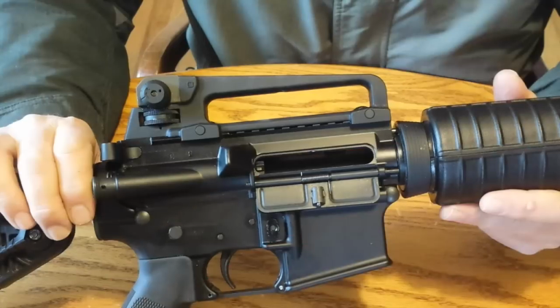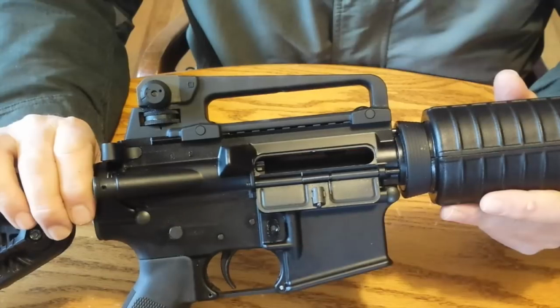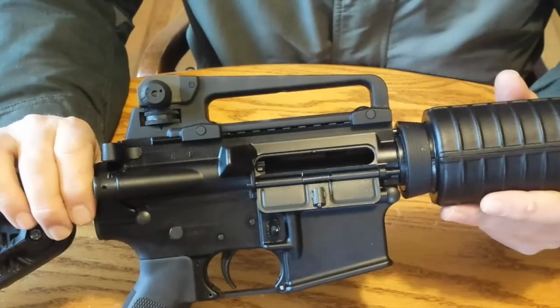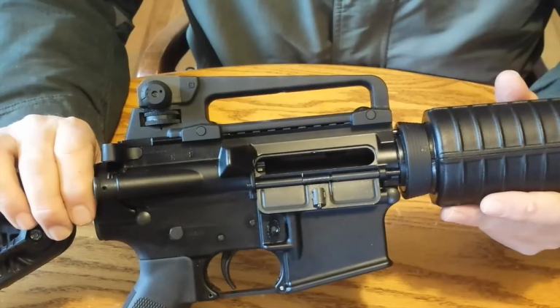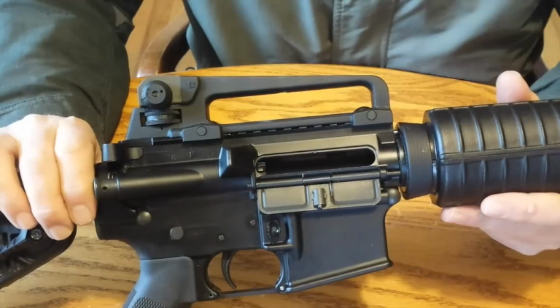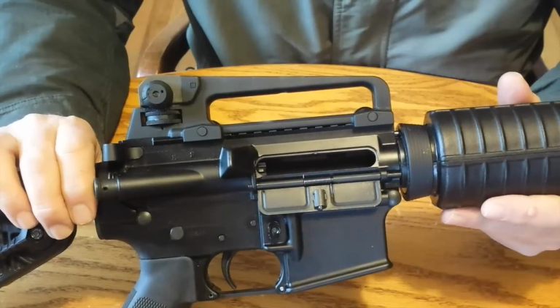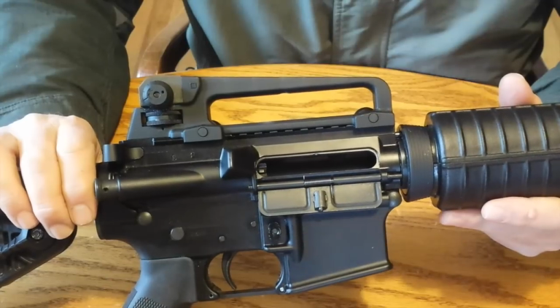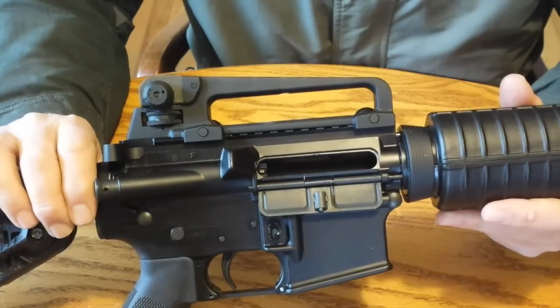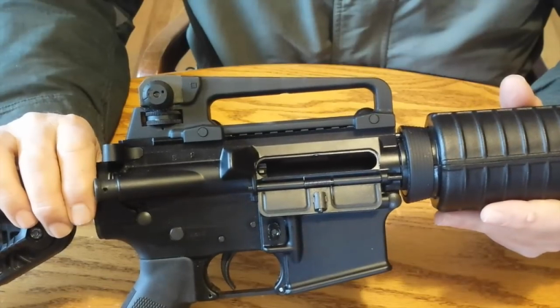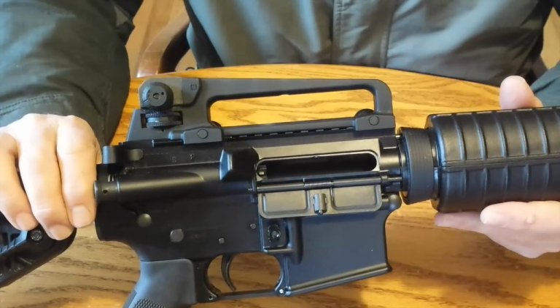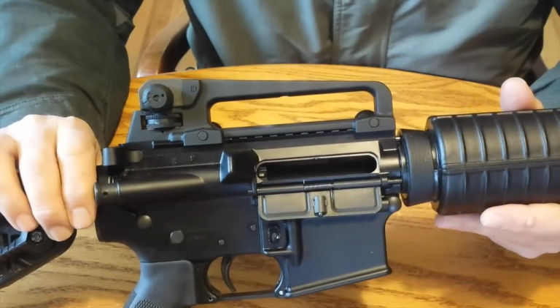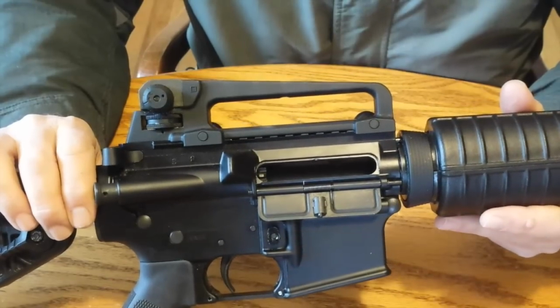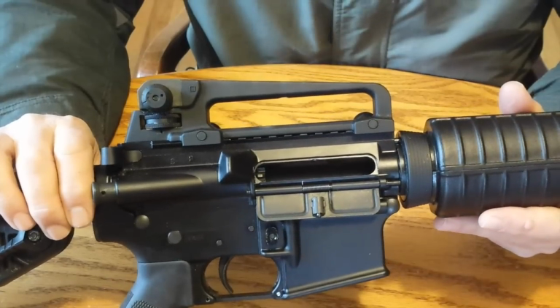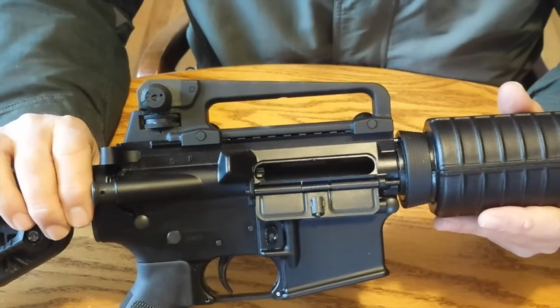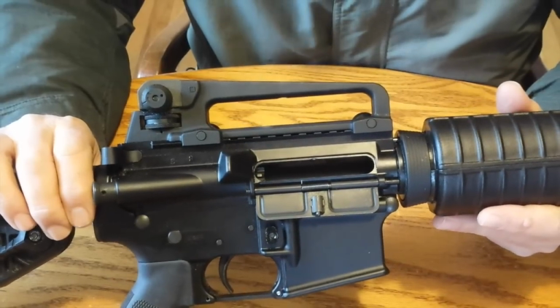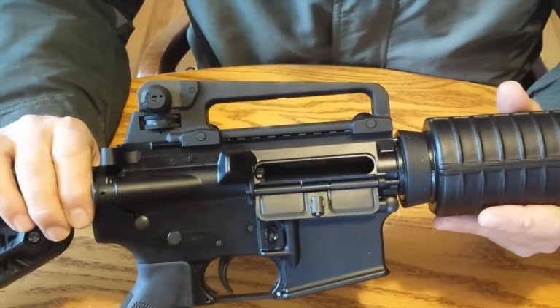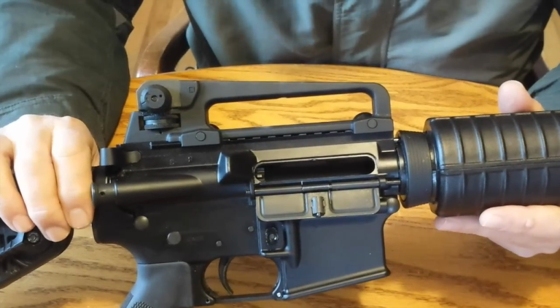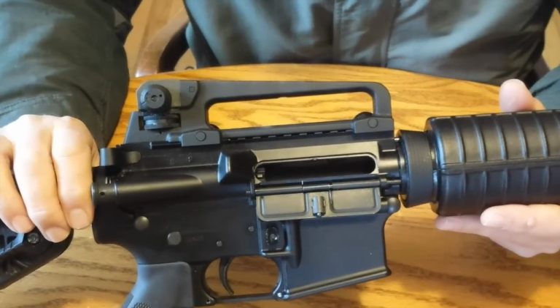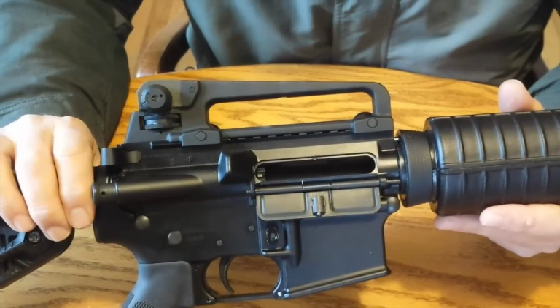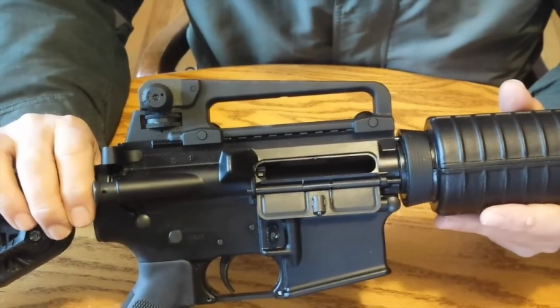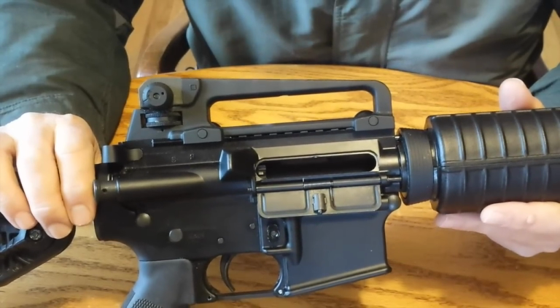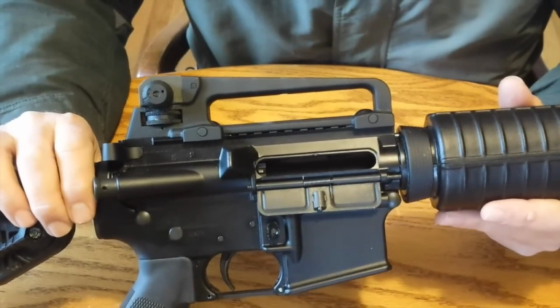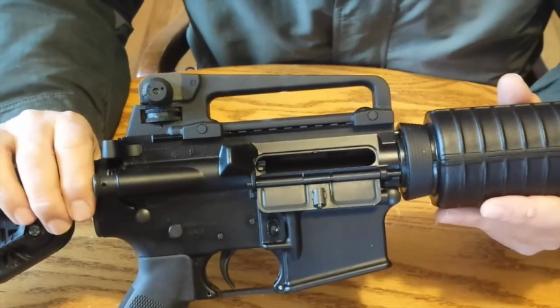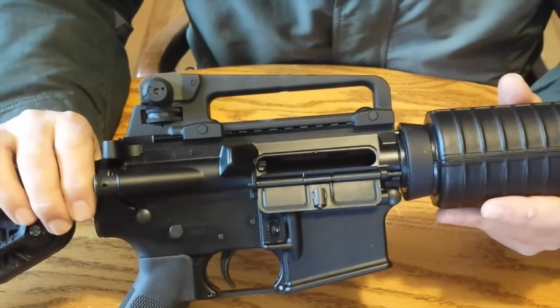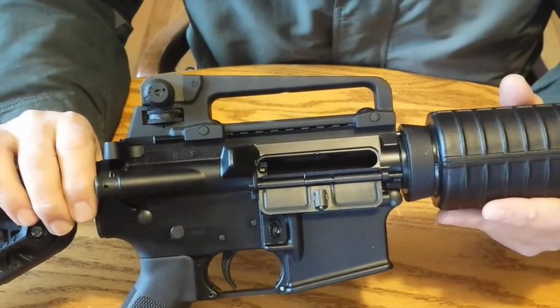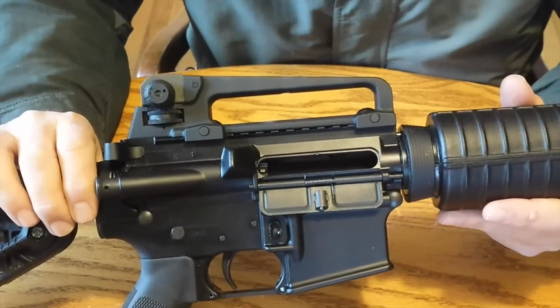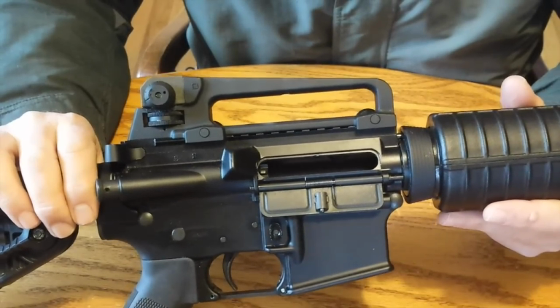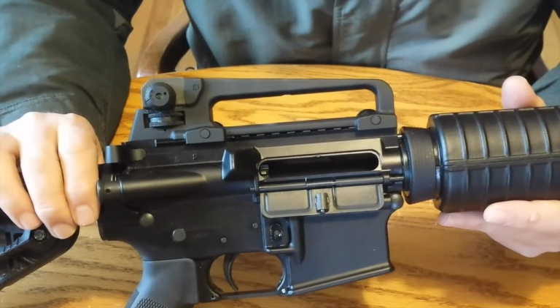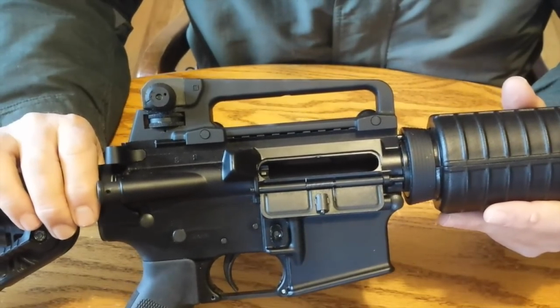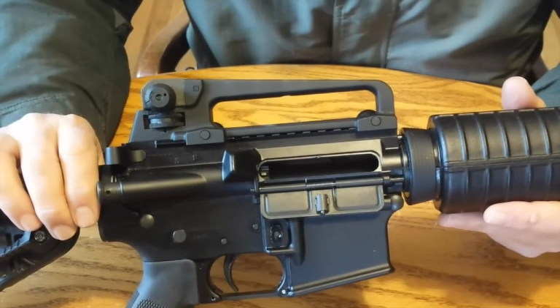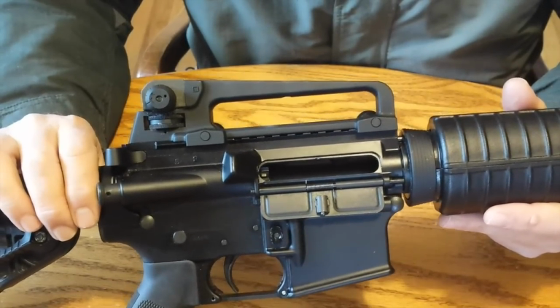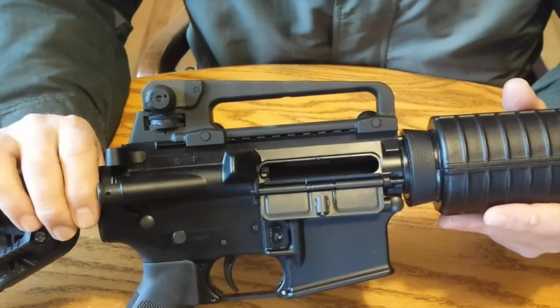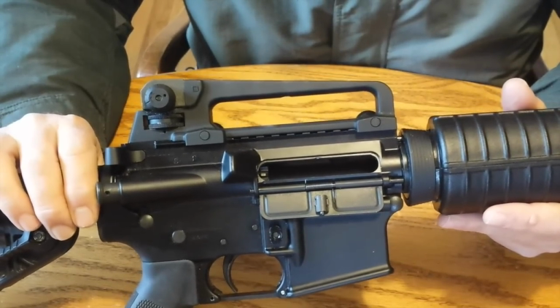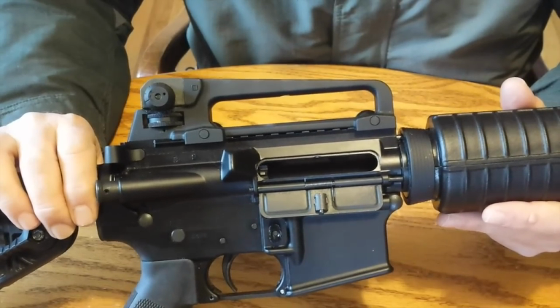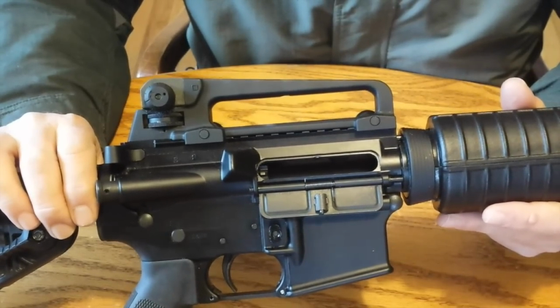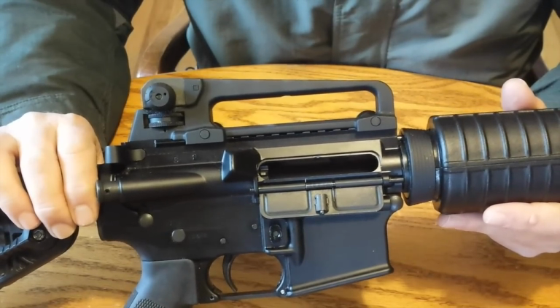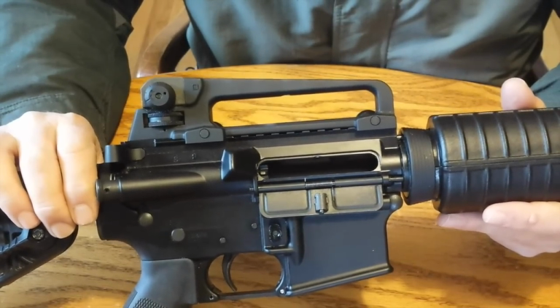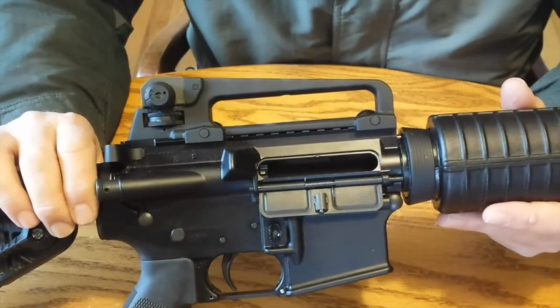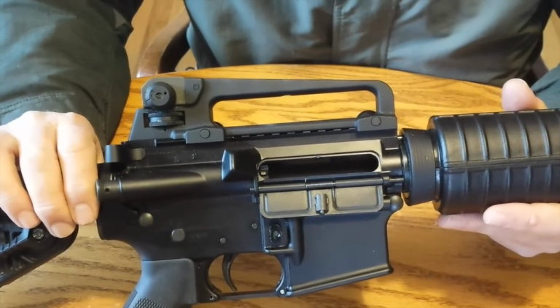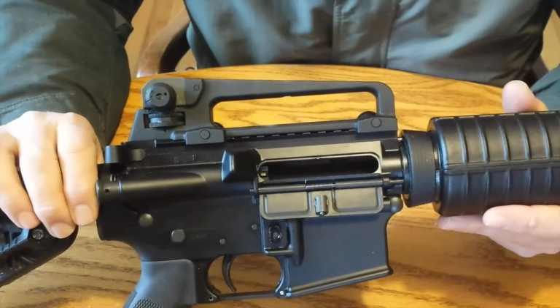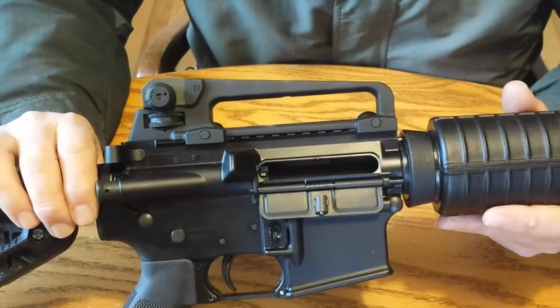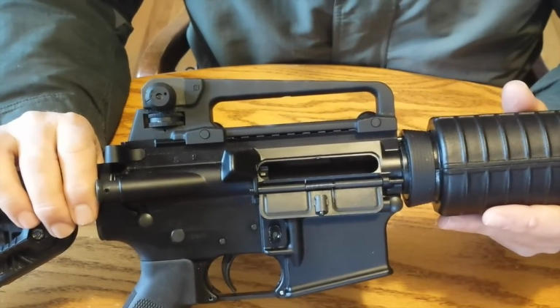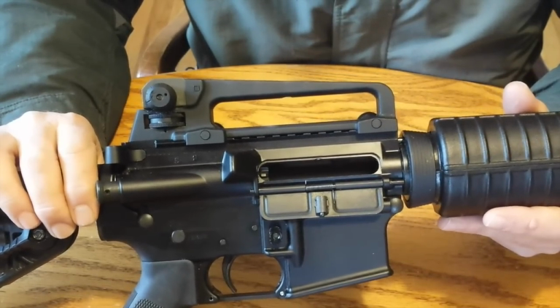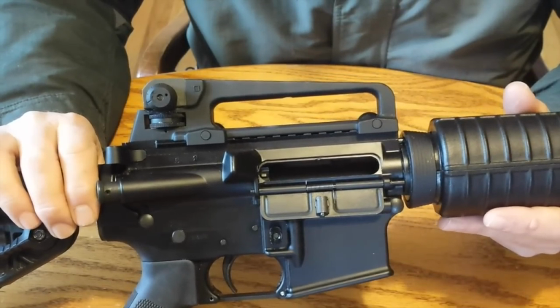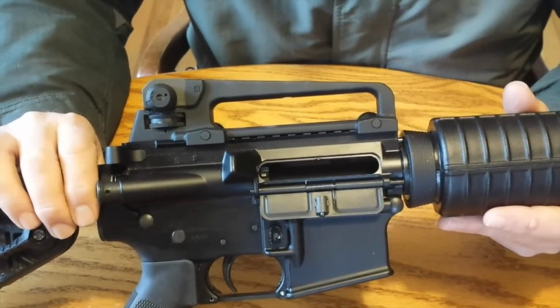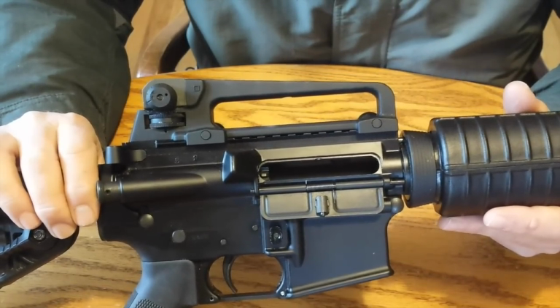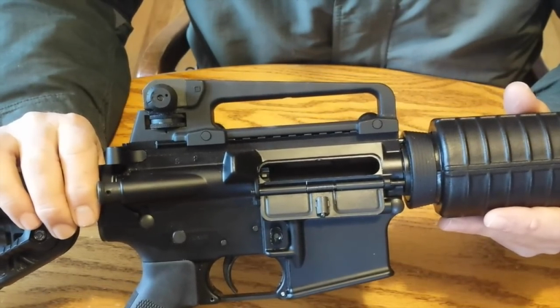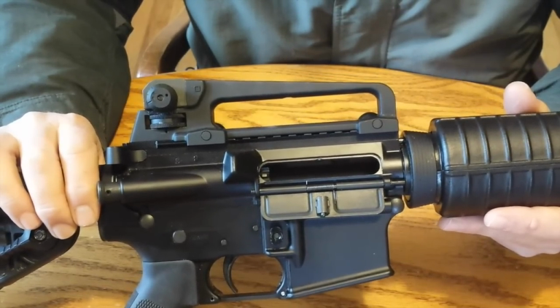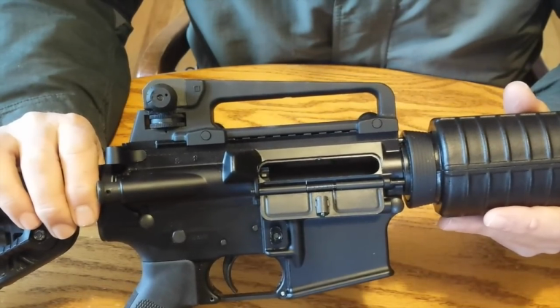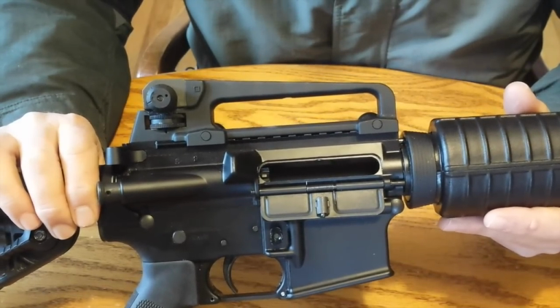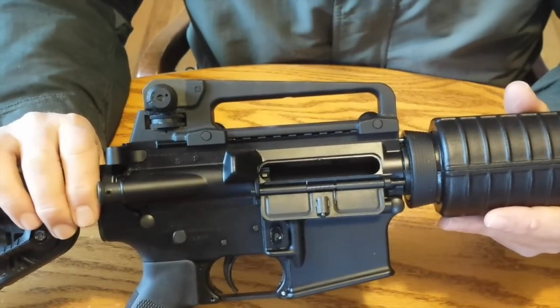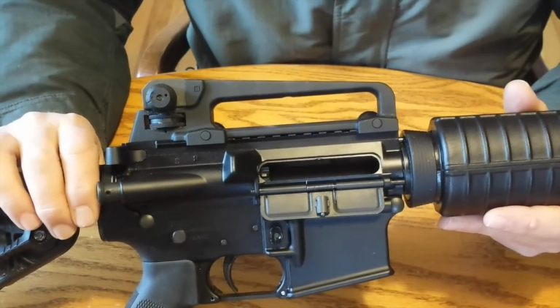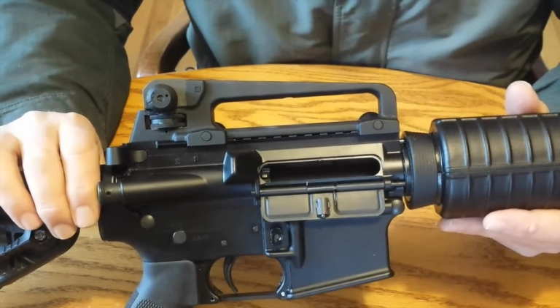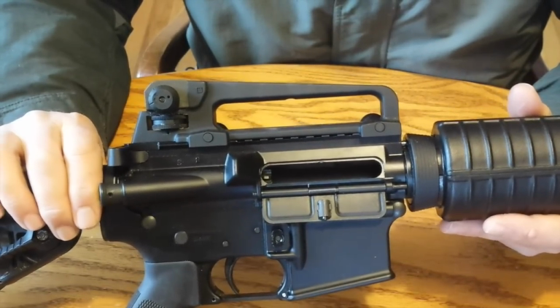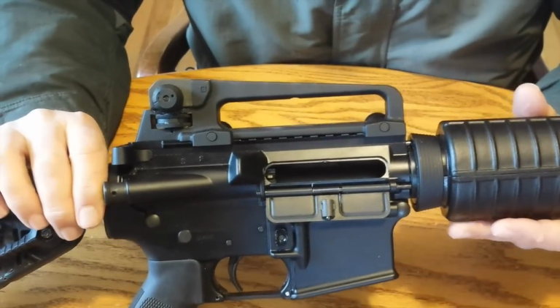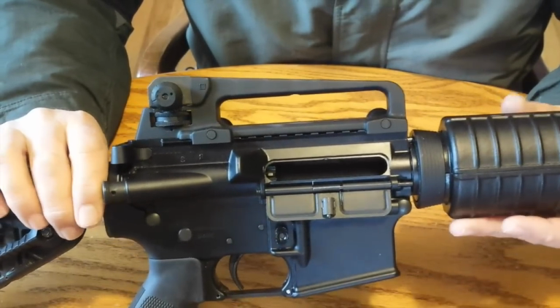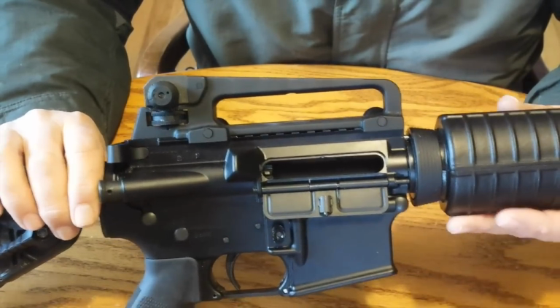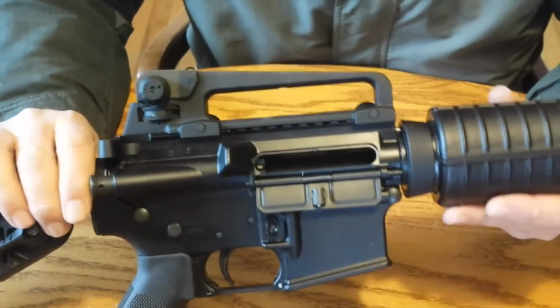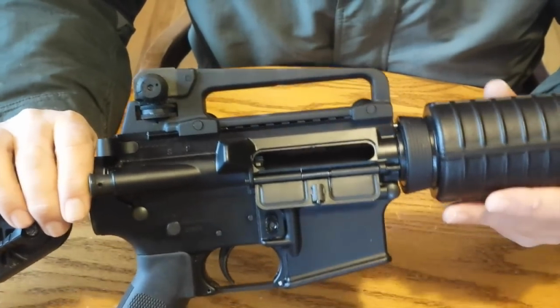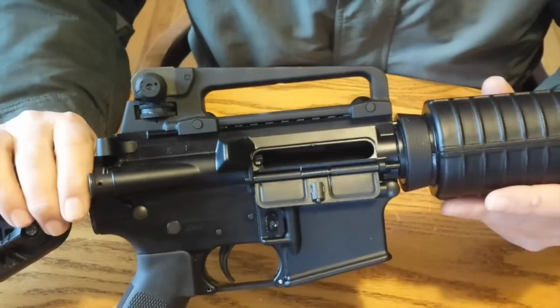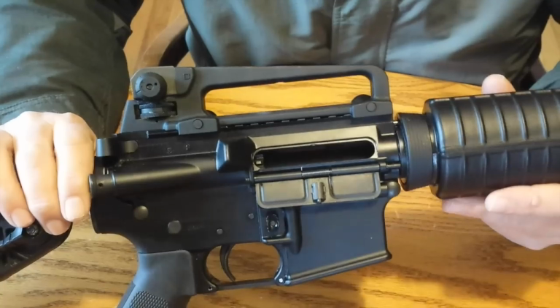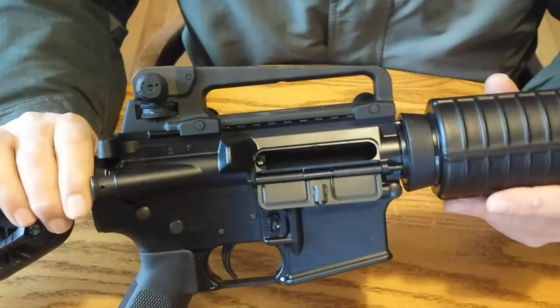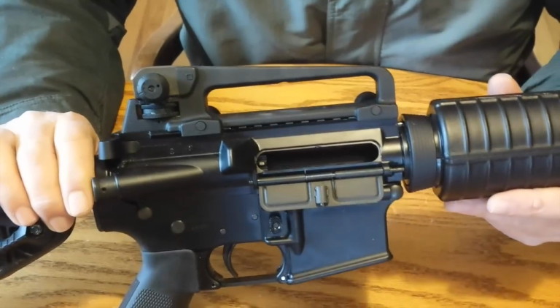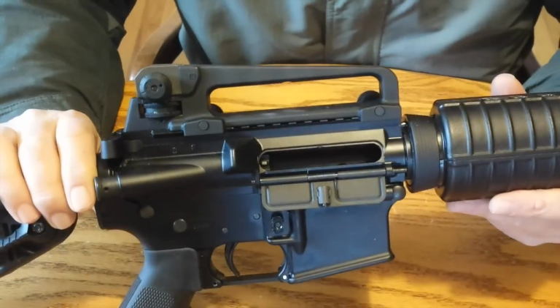Hi guys. One of the questions I get asked repeatedly is, can you decock an AR-15? And the answer is yes.